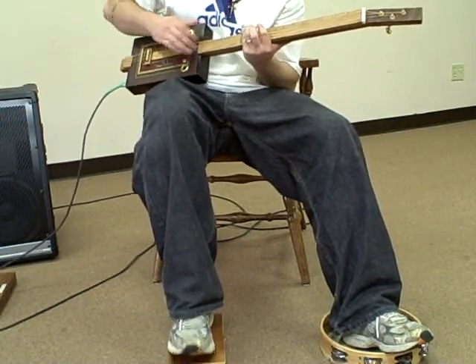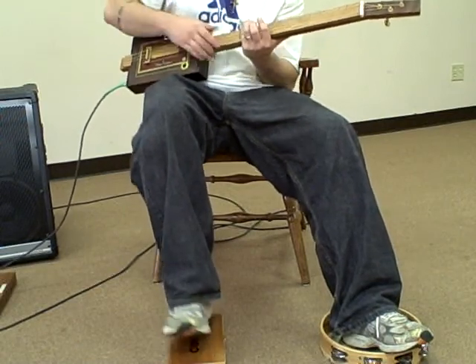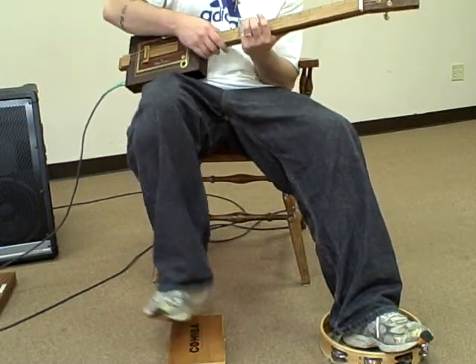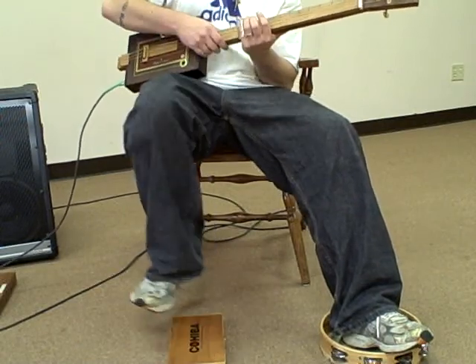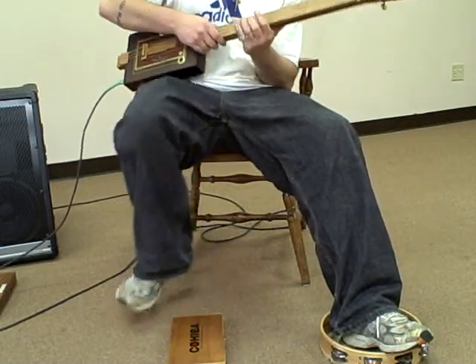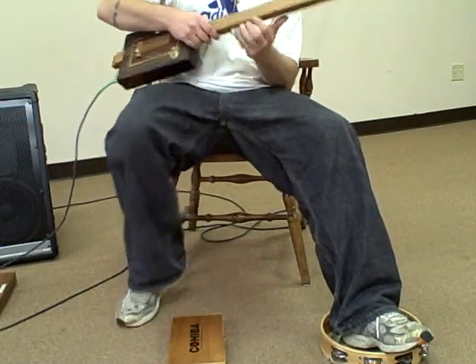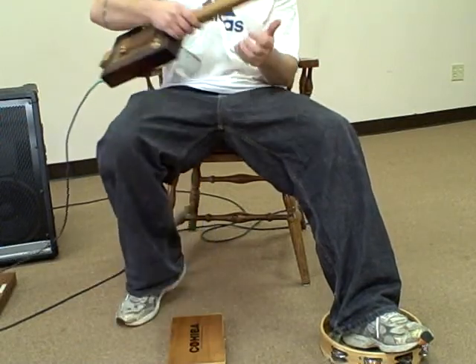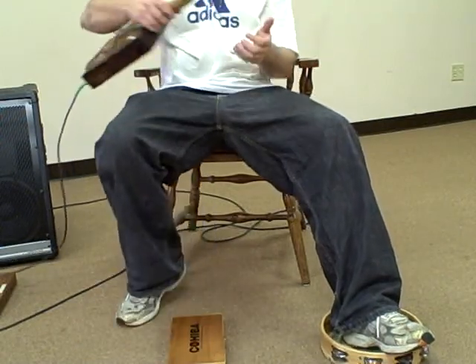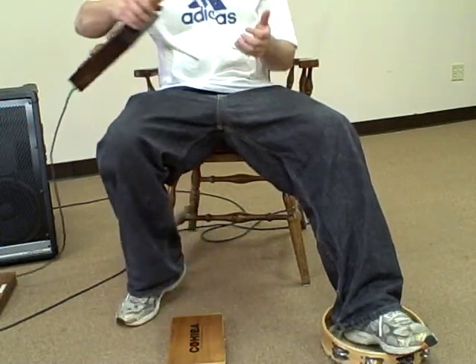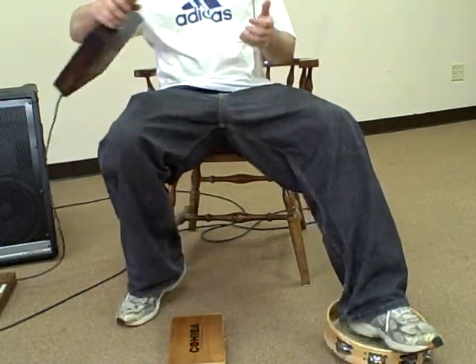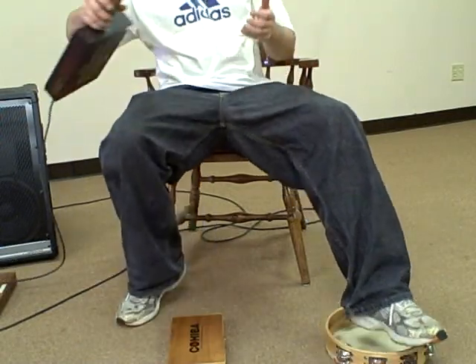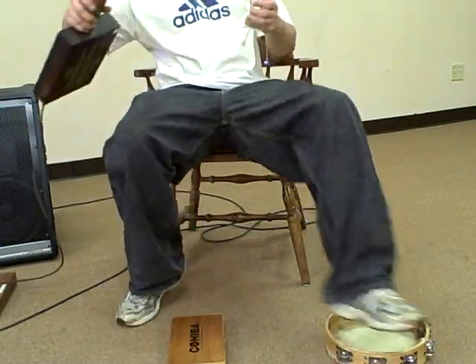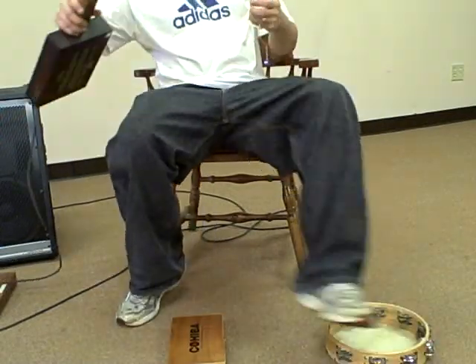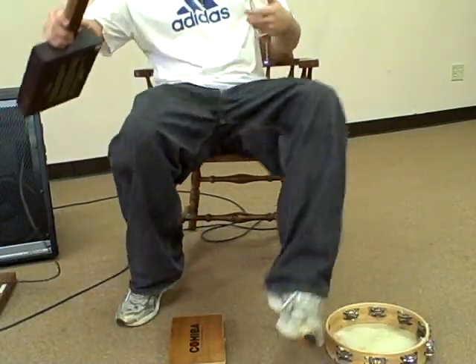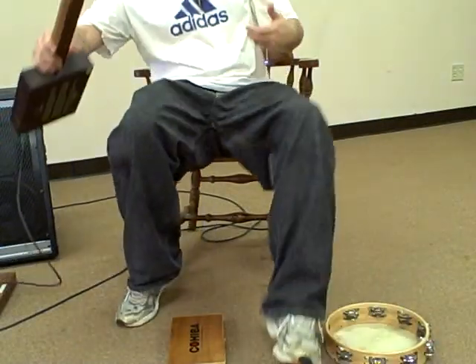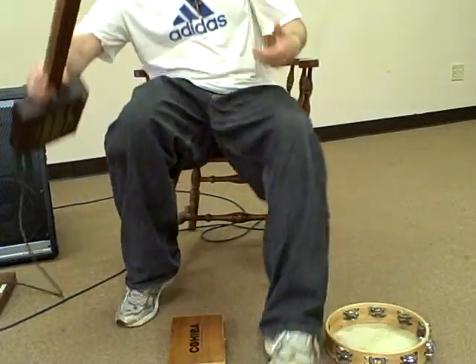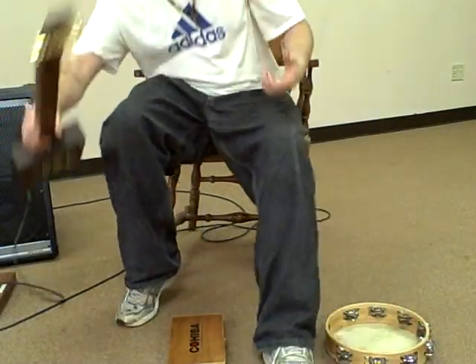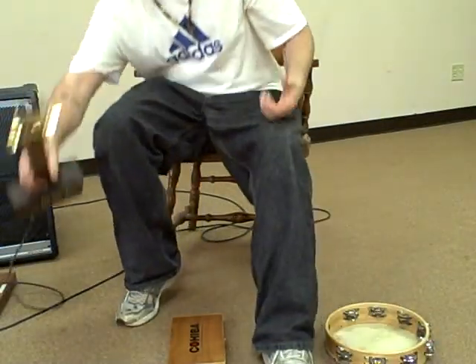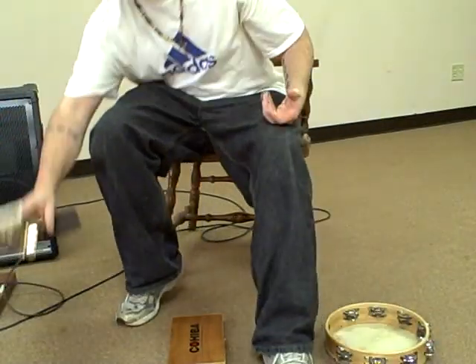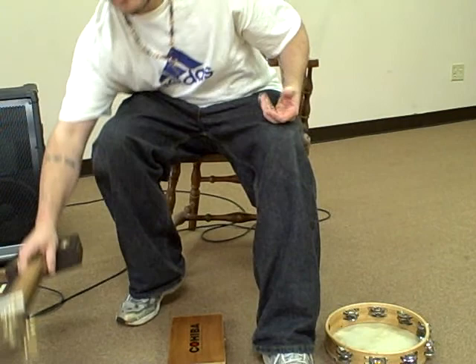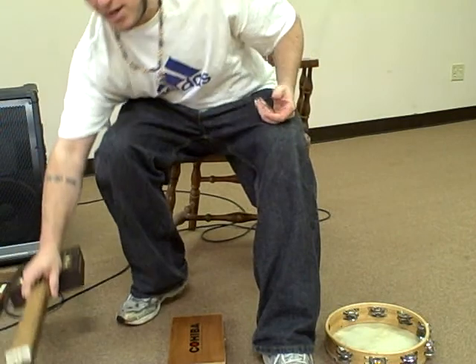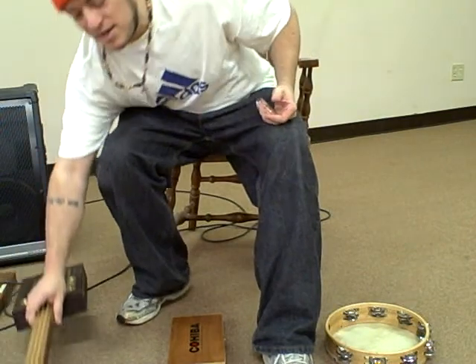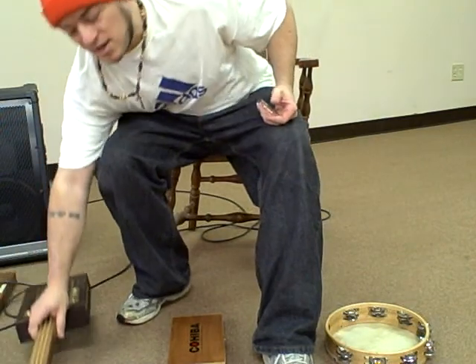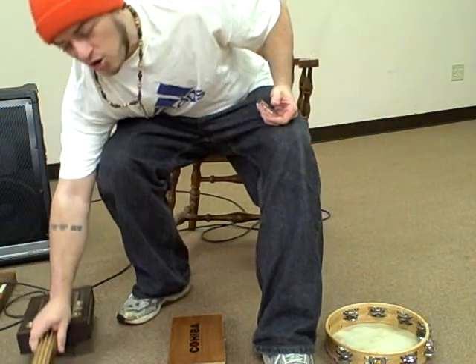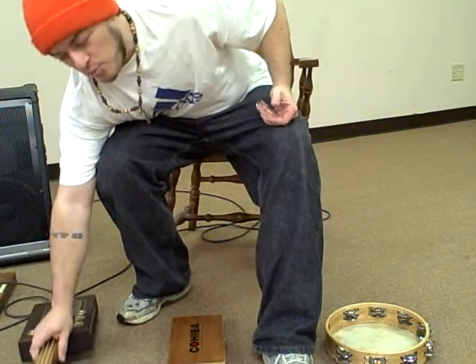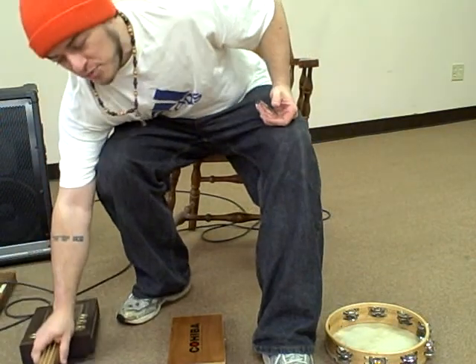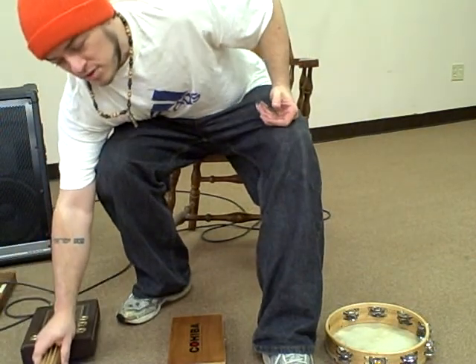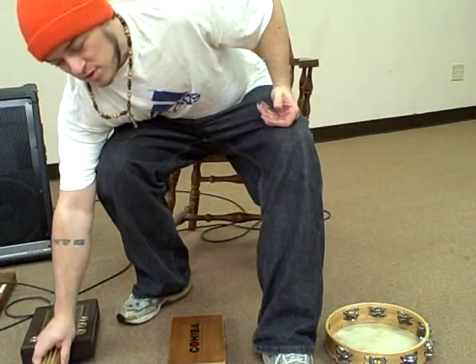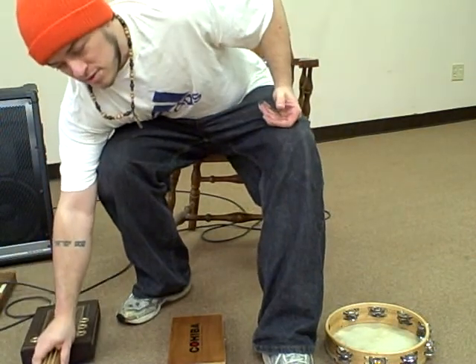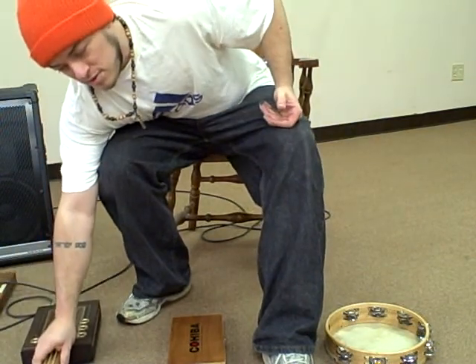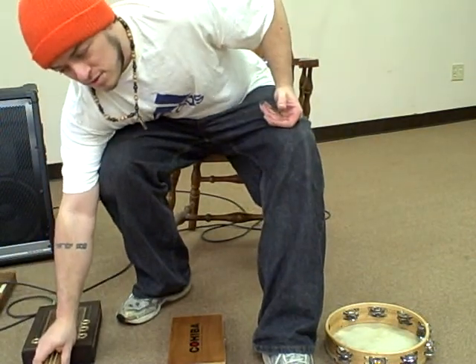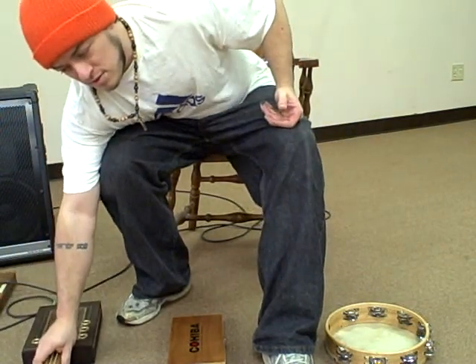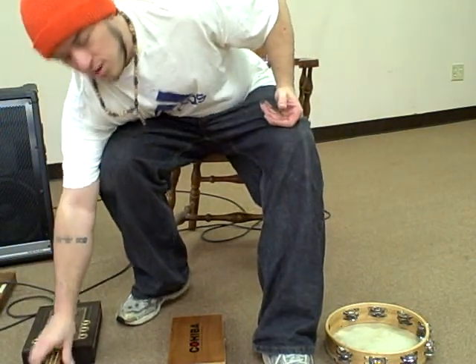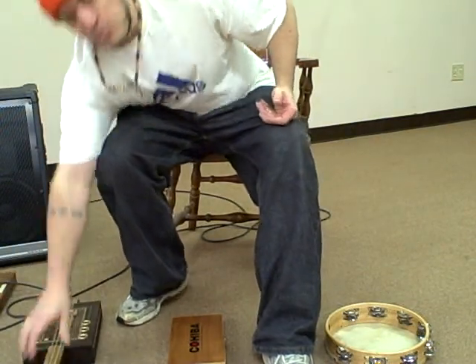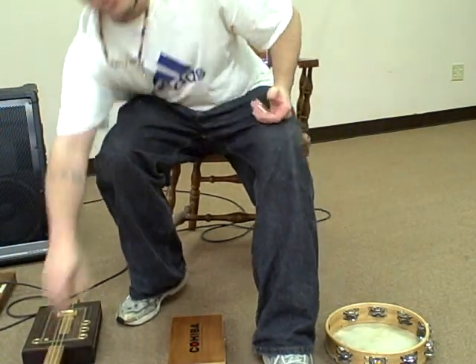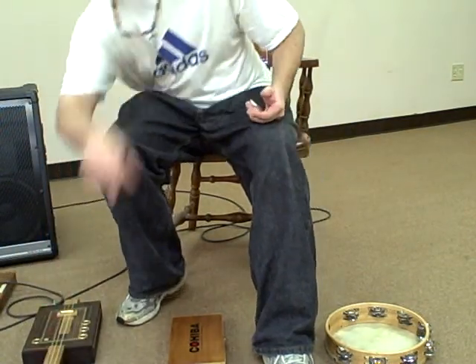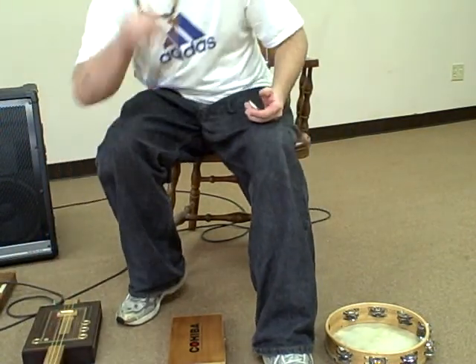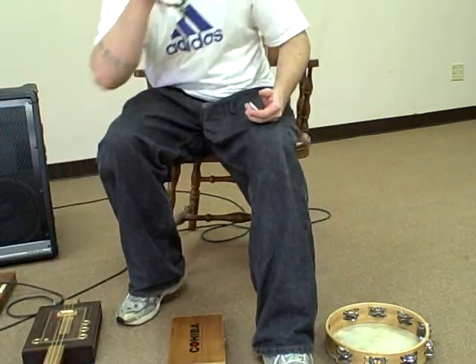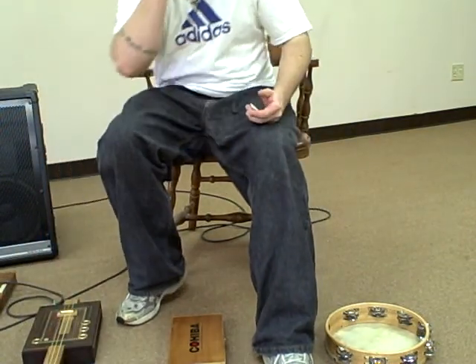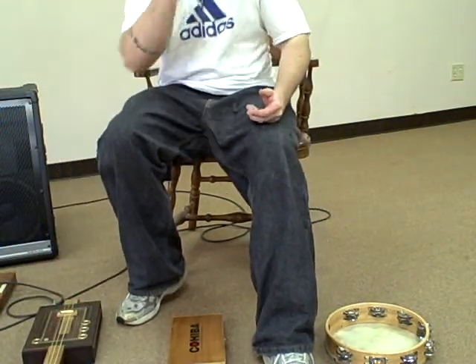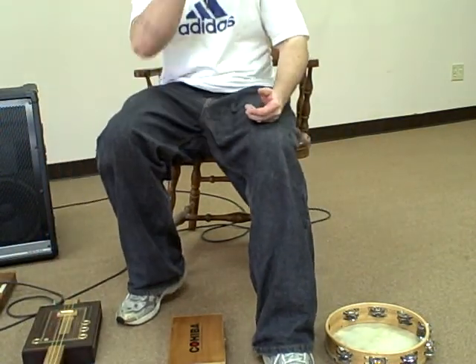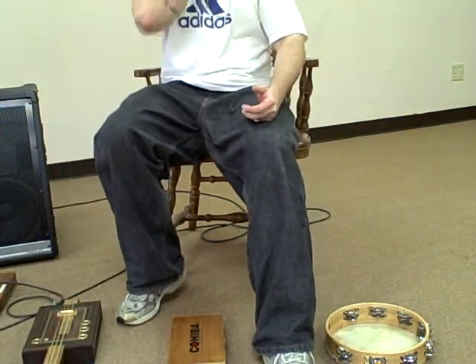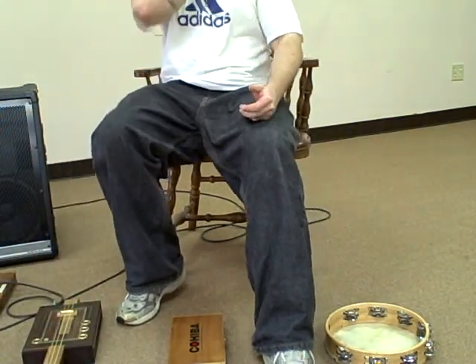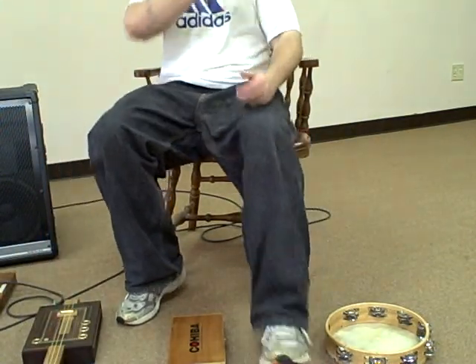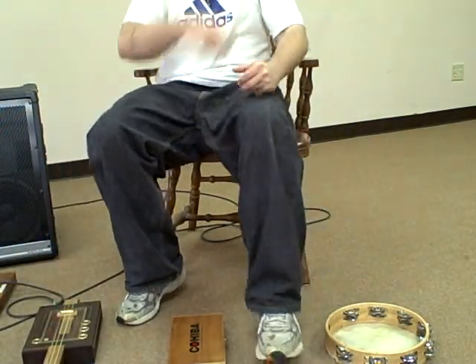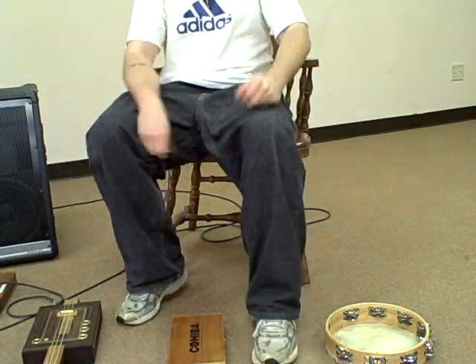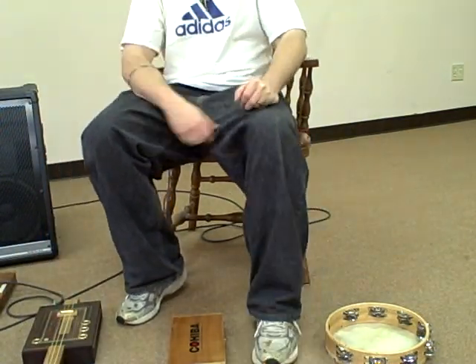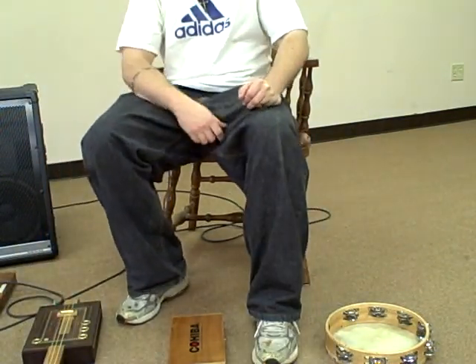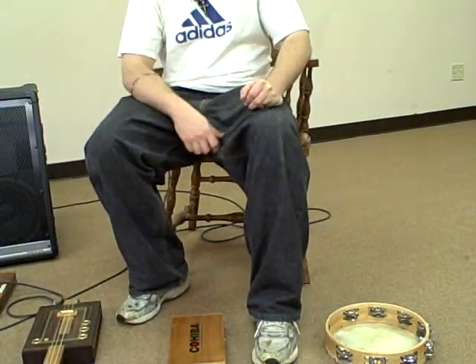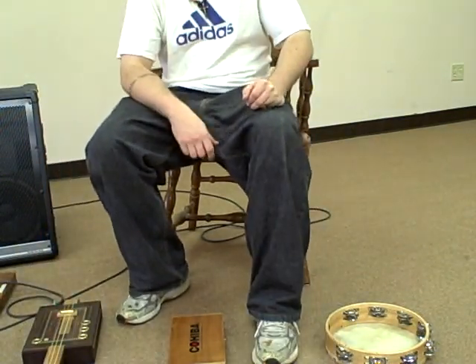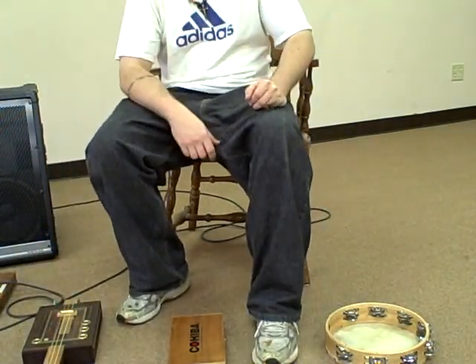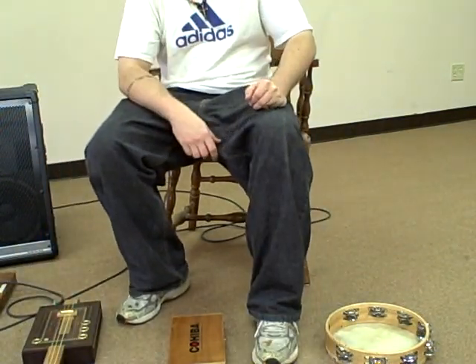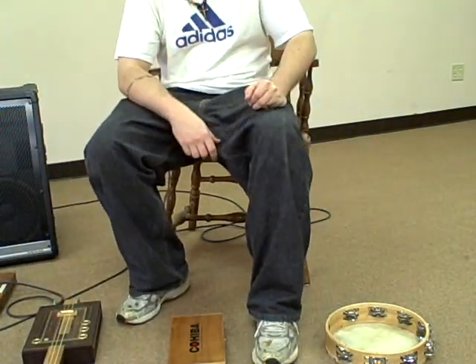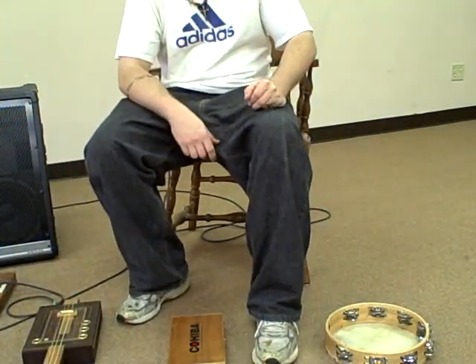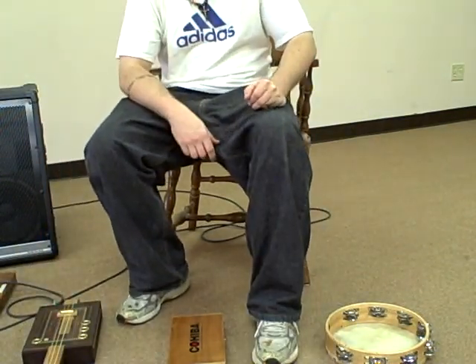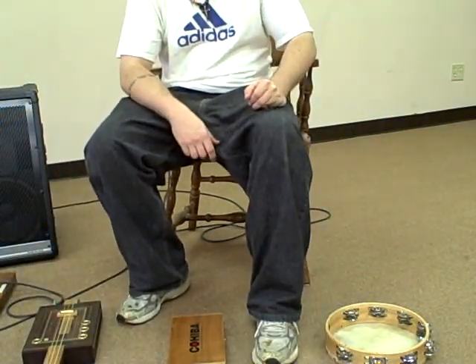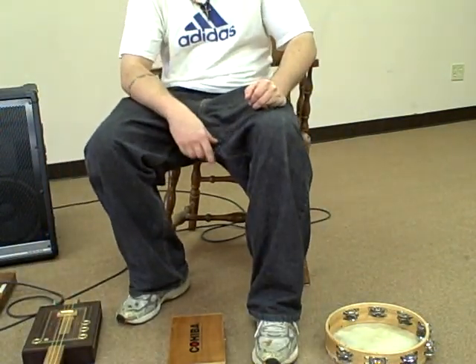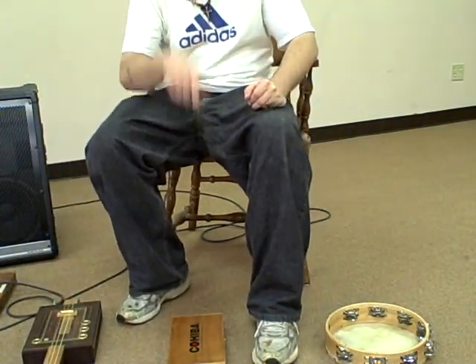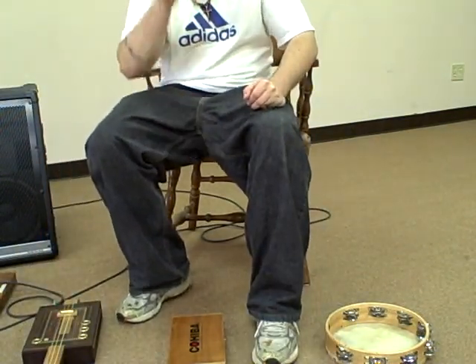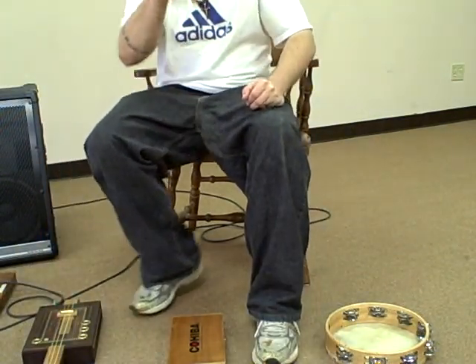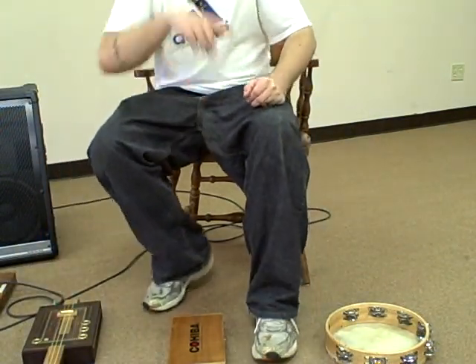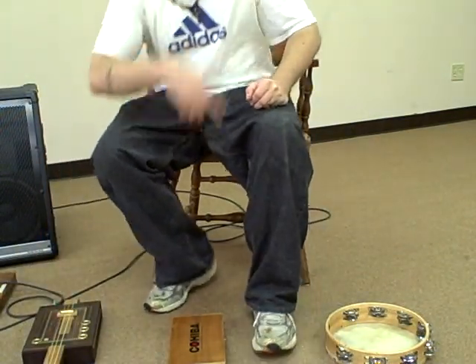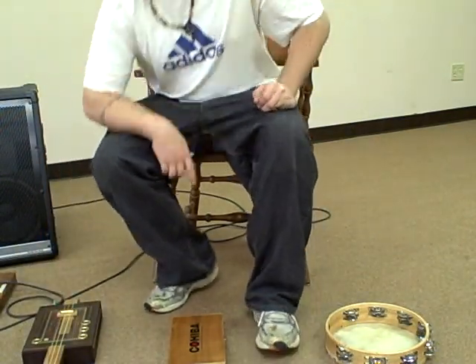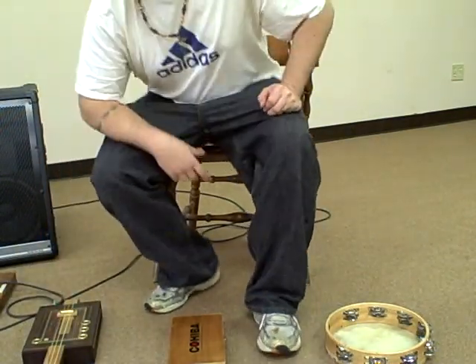It's a Cohiba — great box. Good luck bidding. I hope the winner really enjoys it. Have fun playing music. God bless.